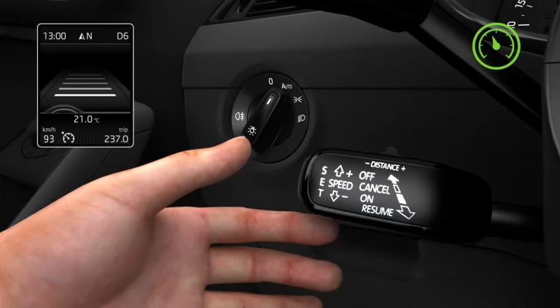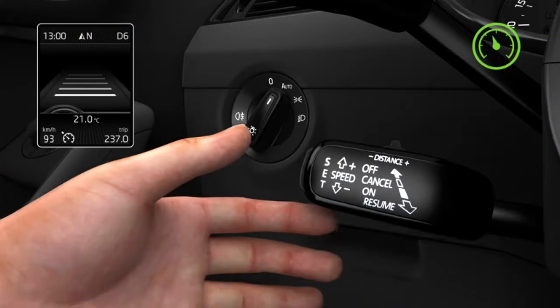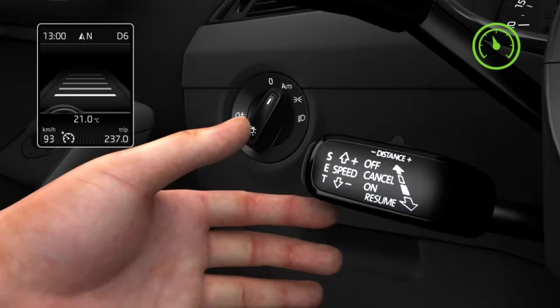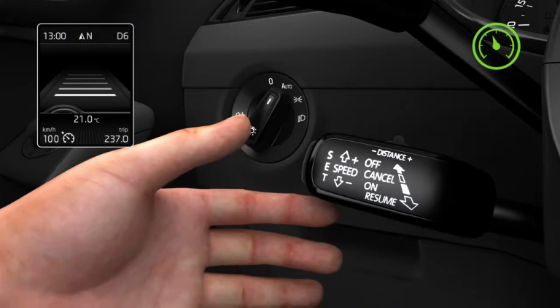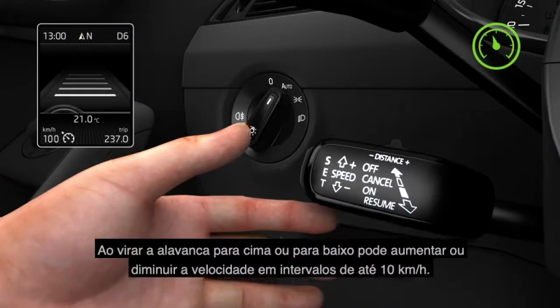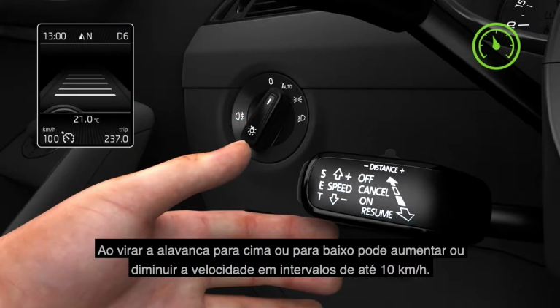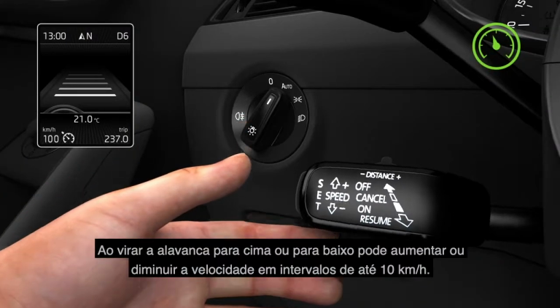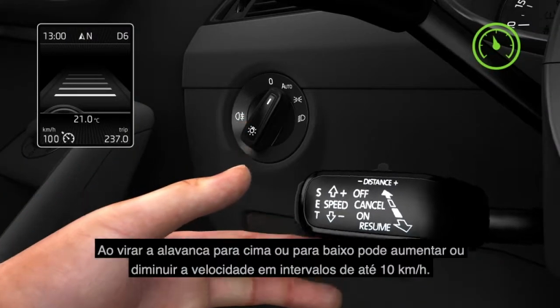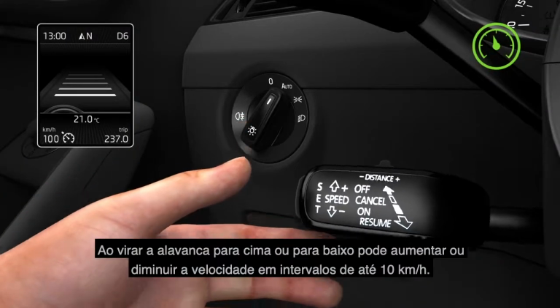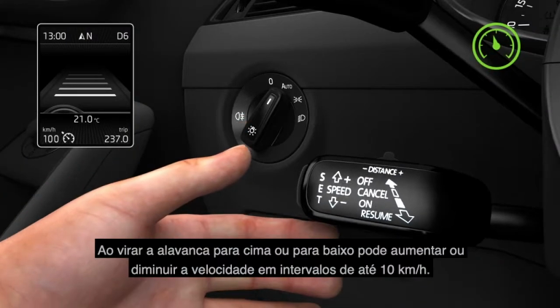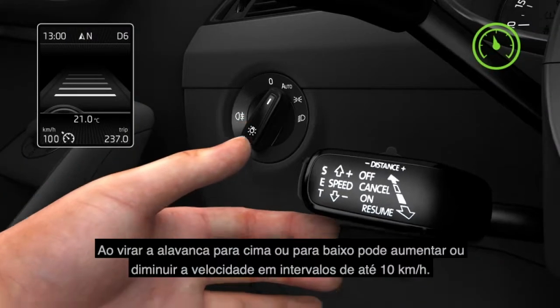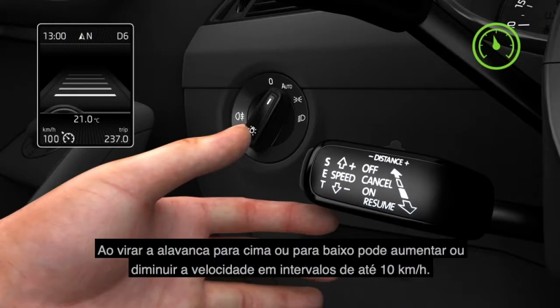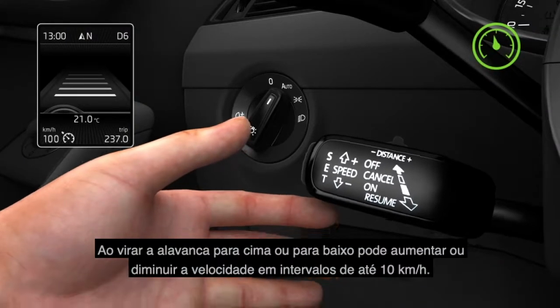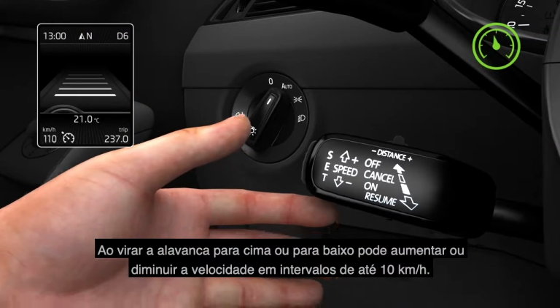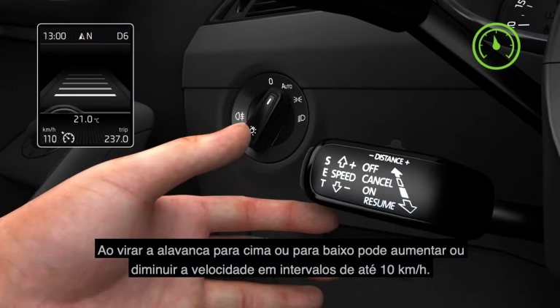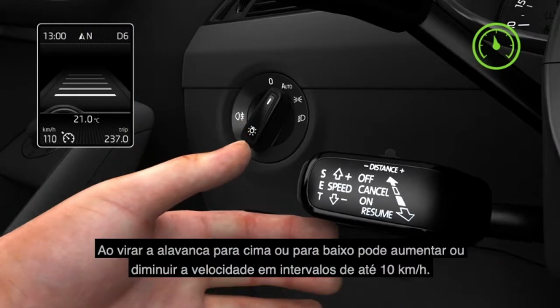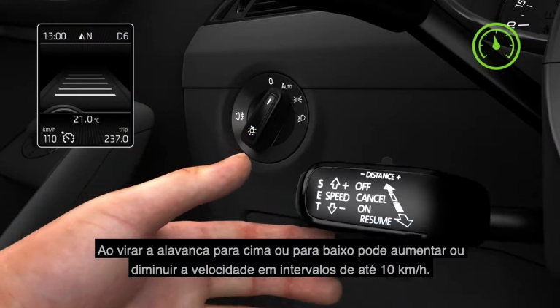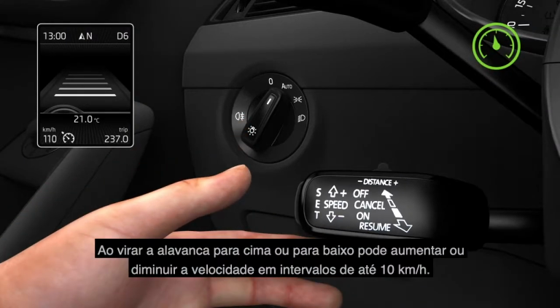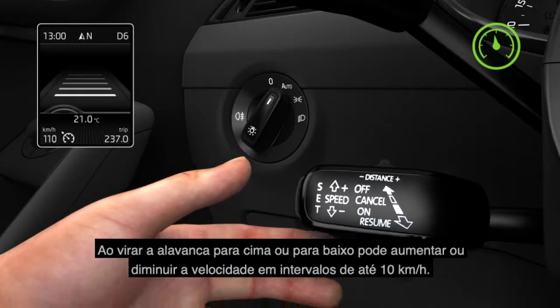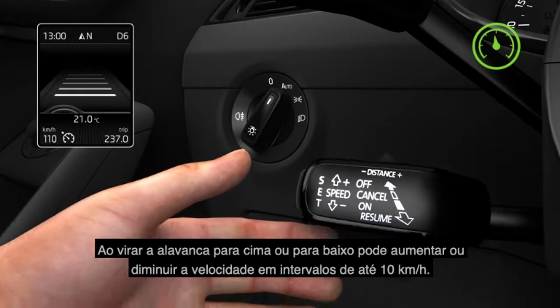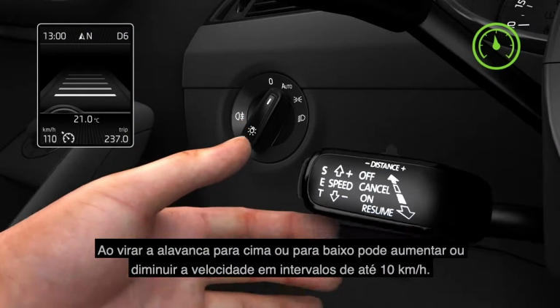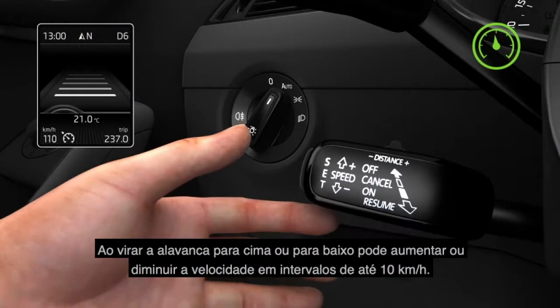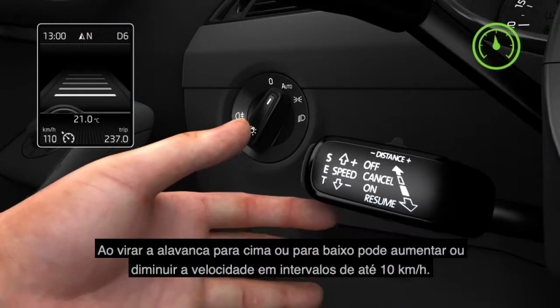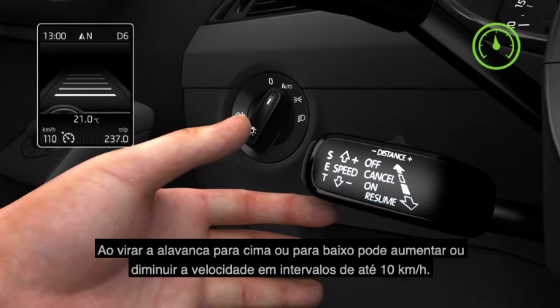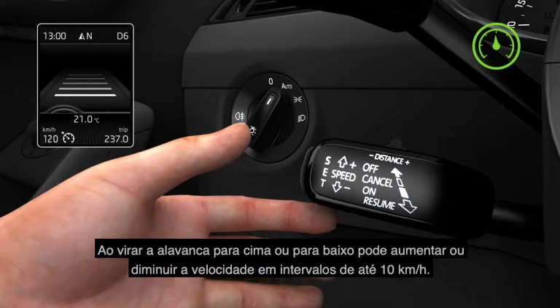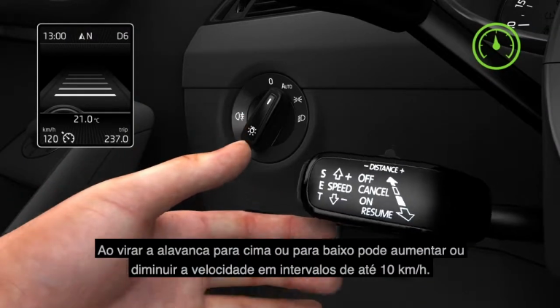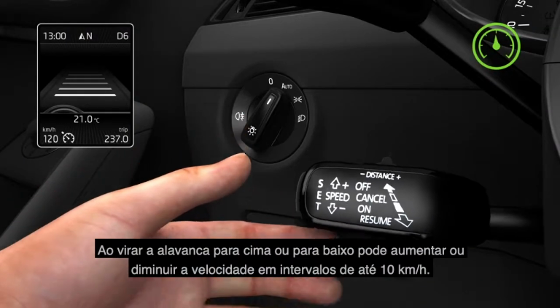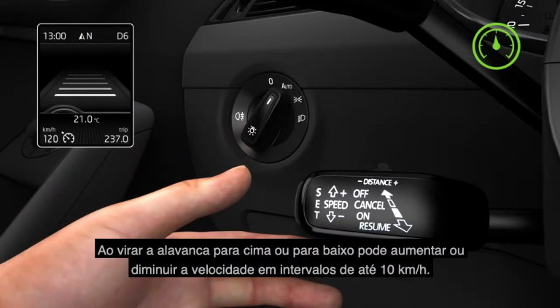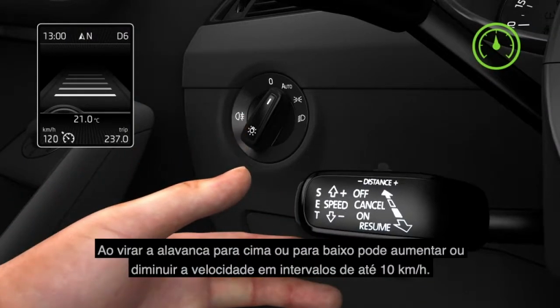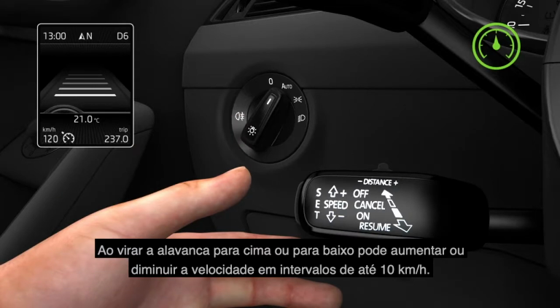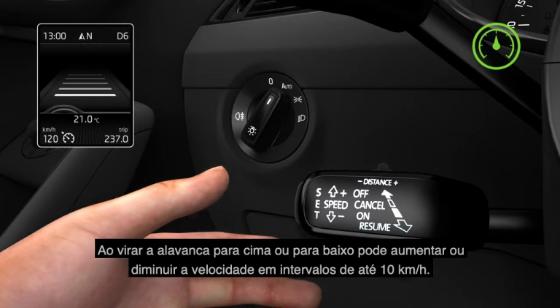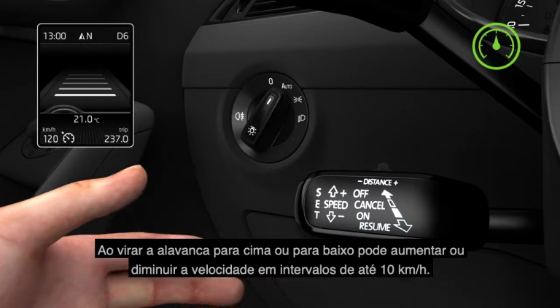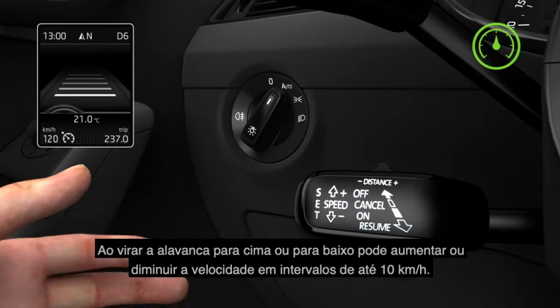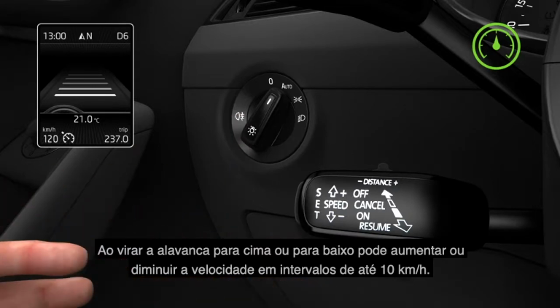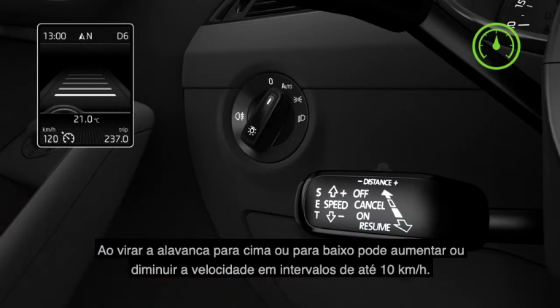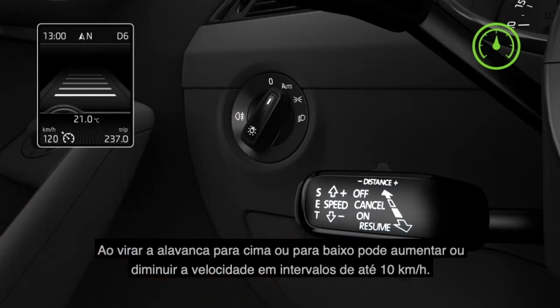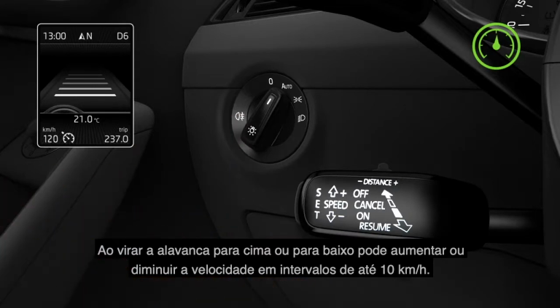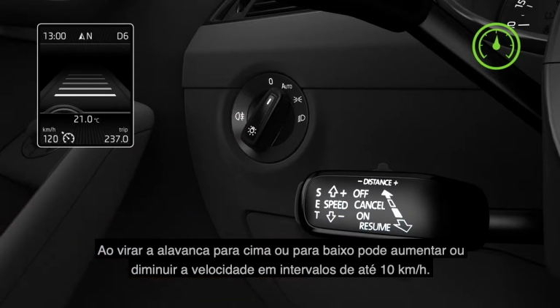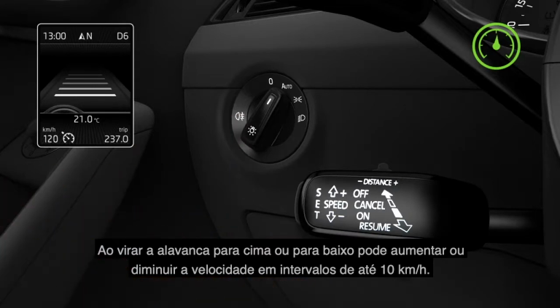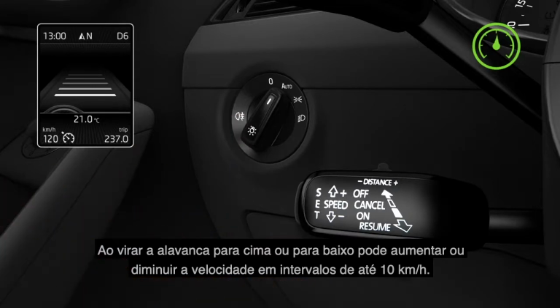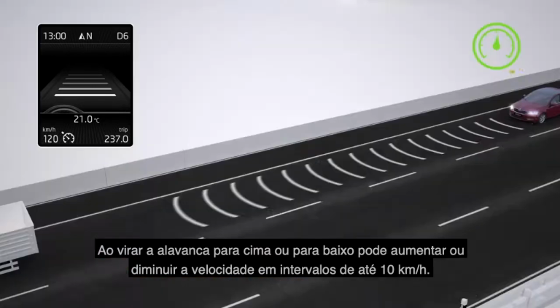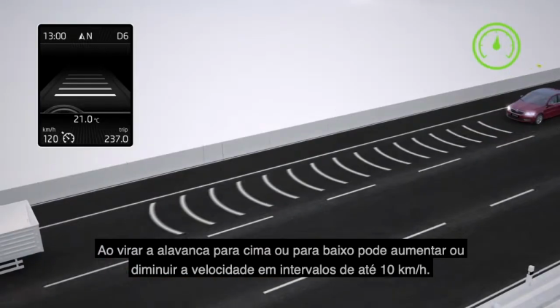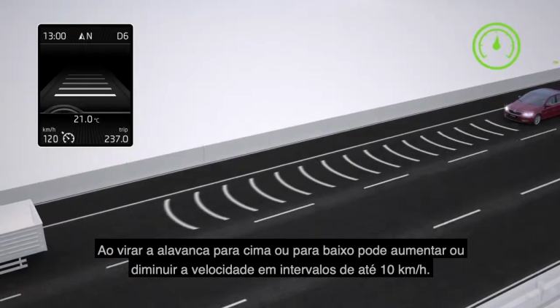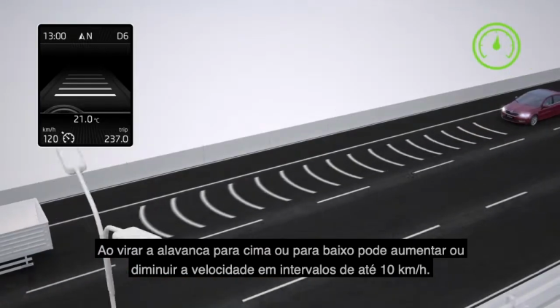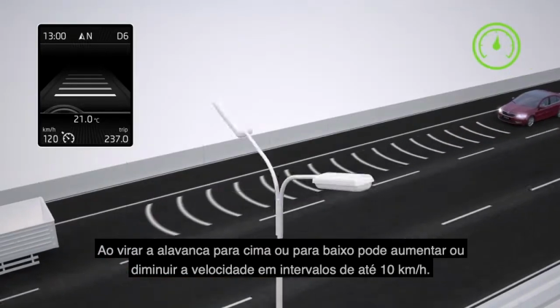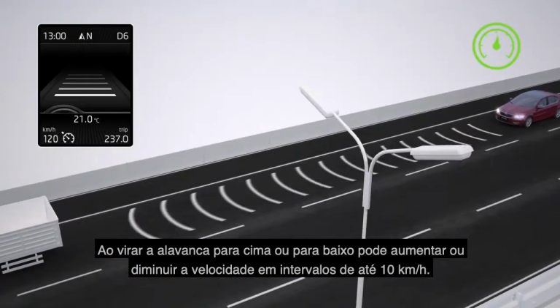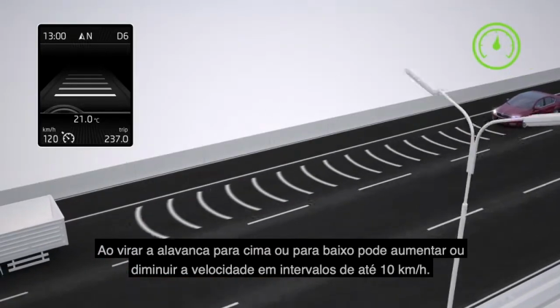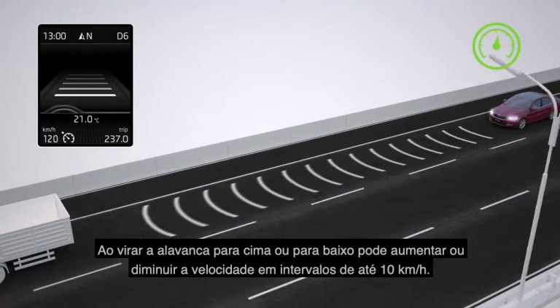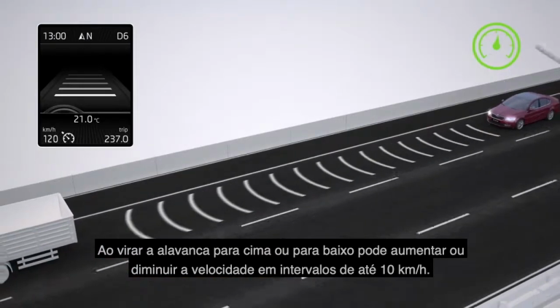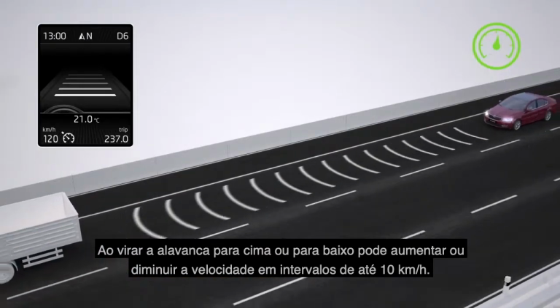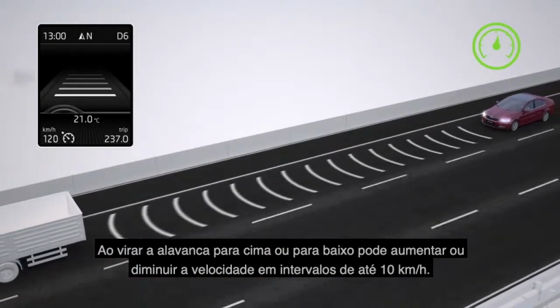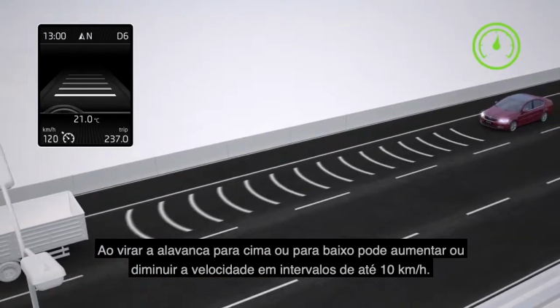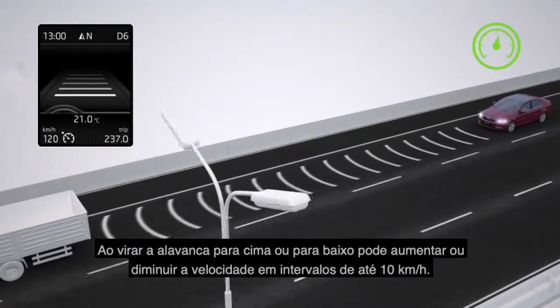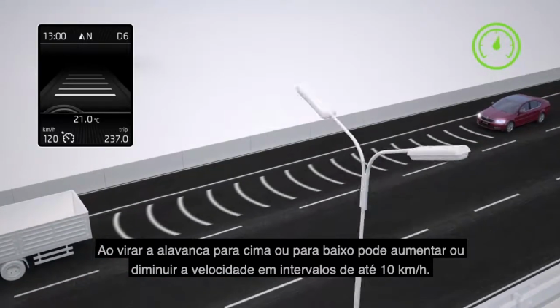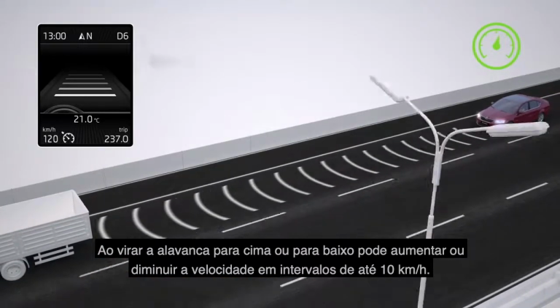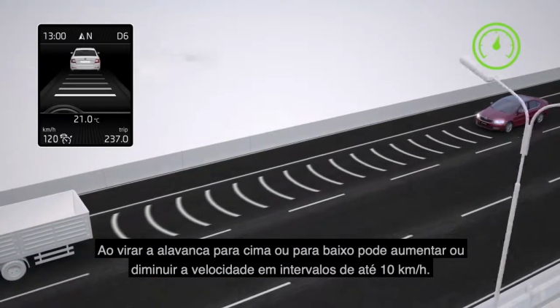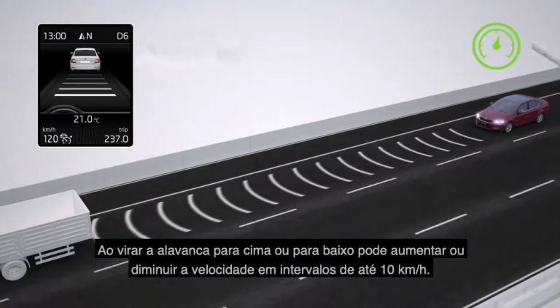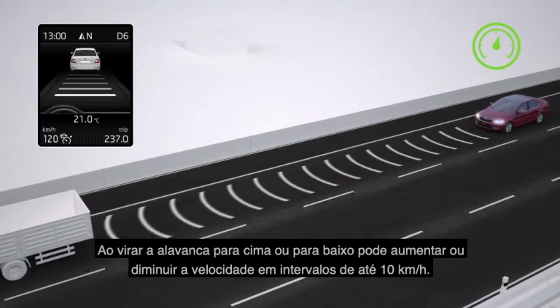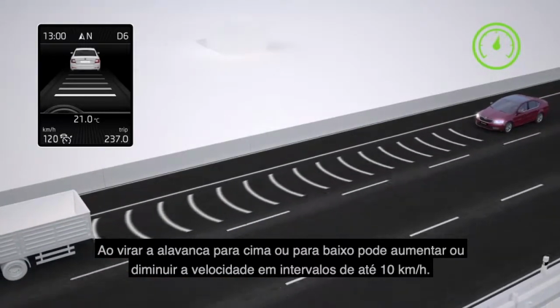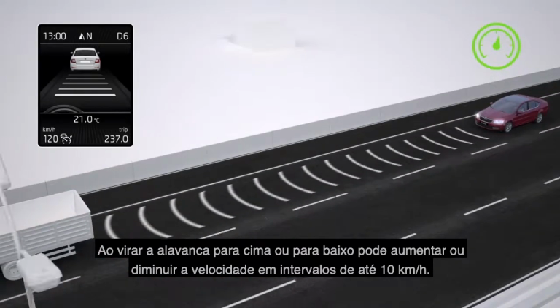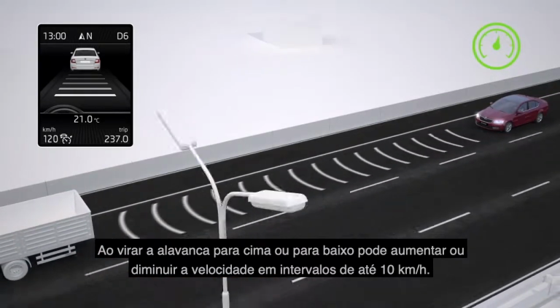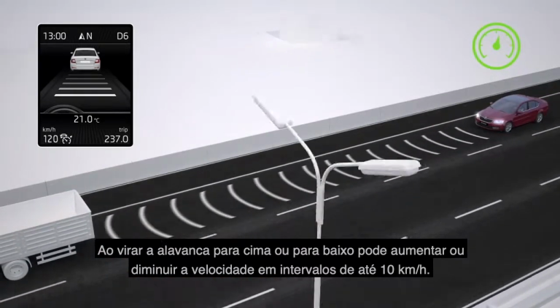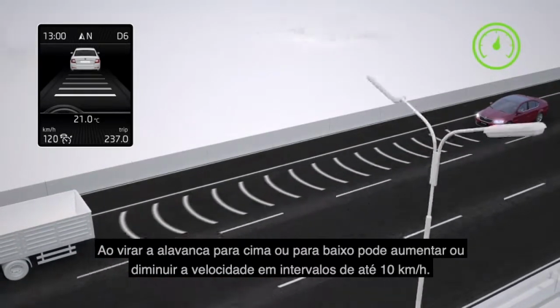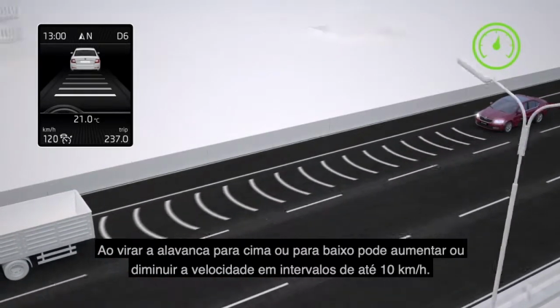By shifting the lever up or down, you can increase or decrease the speed at intervals of 10 km per hour.